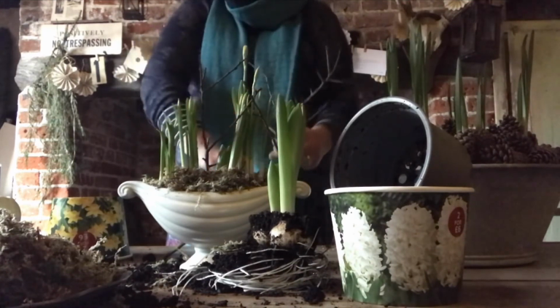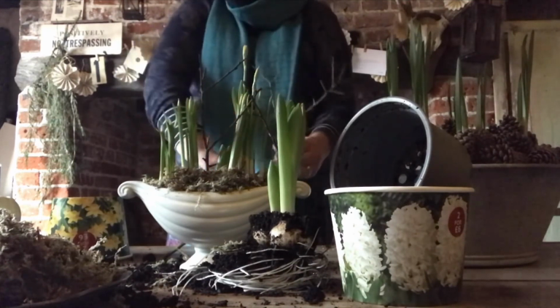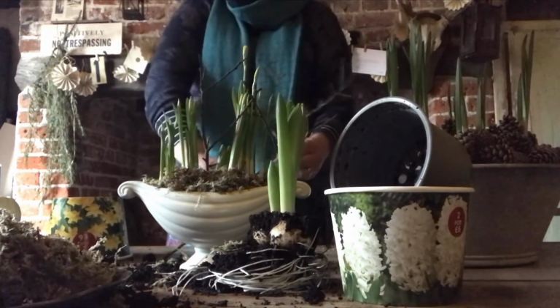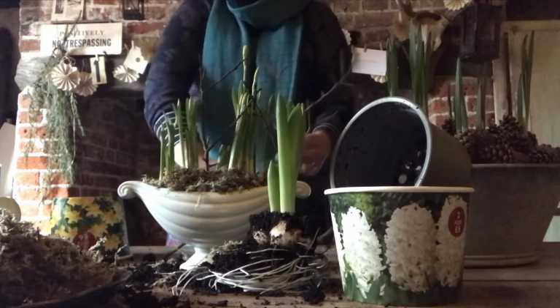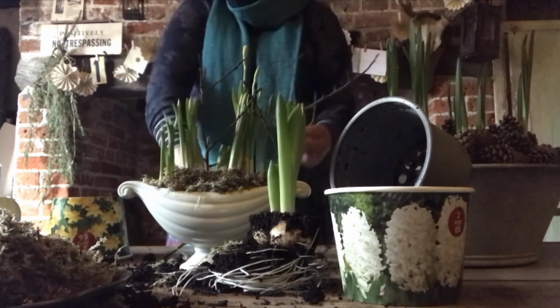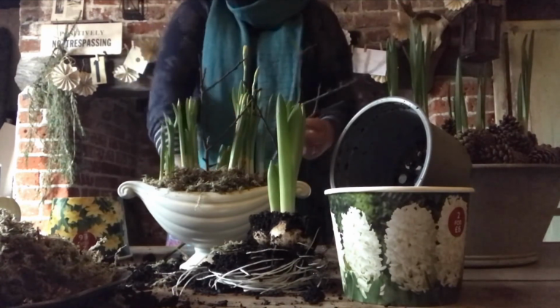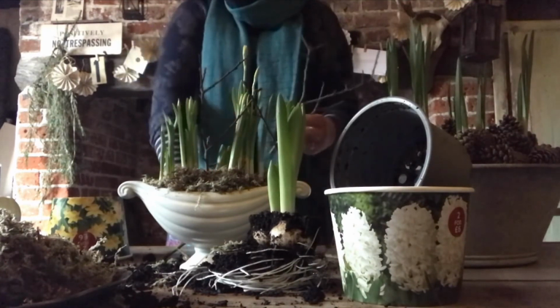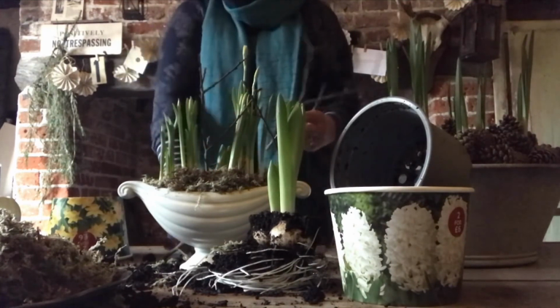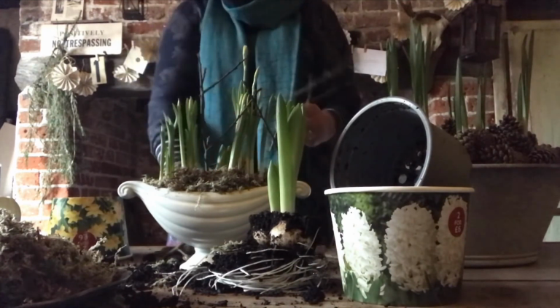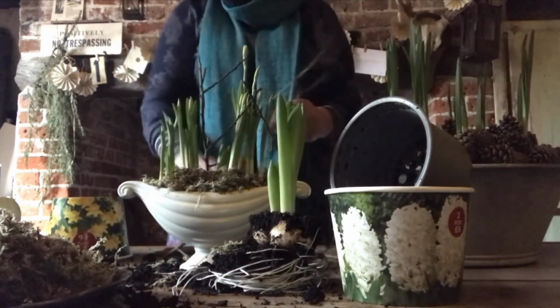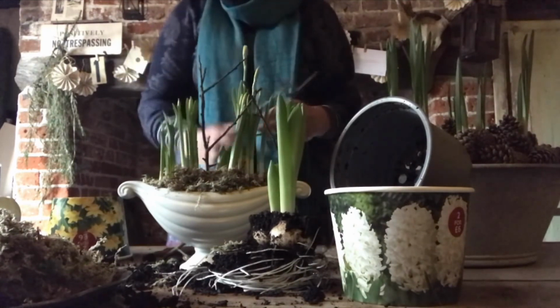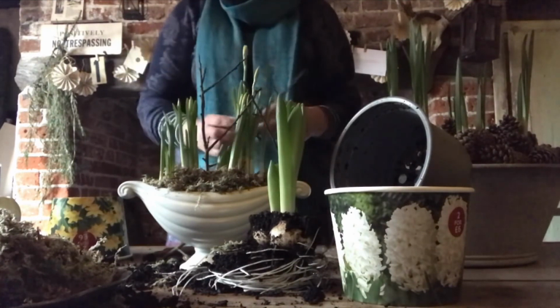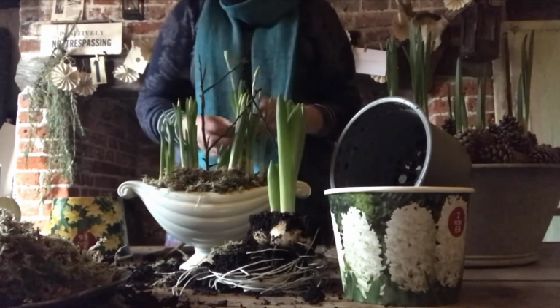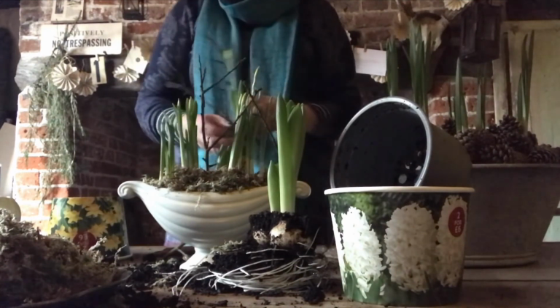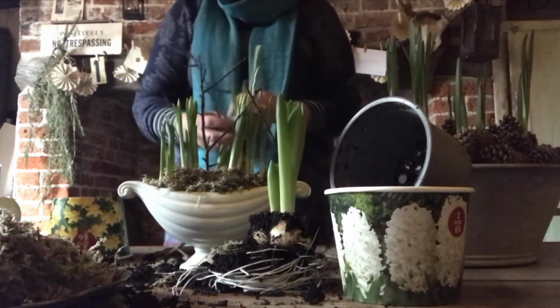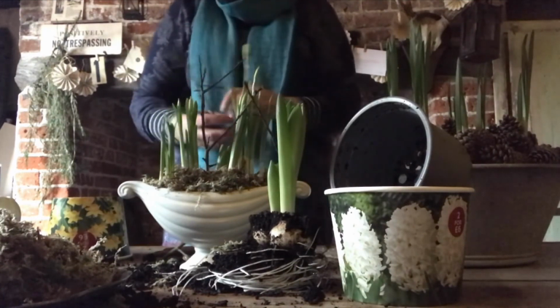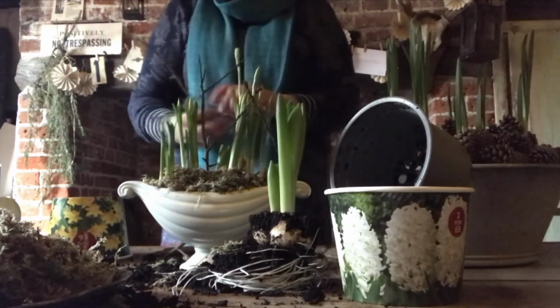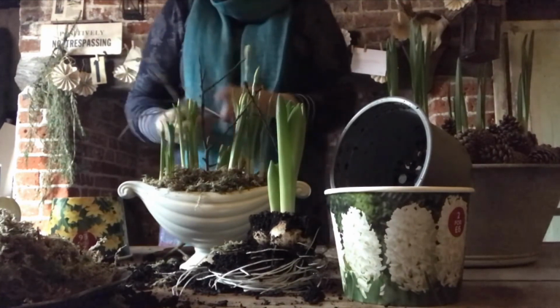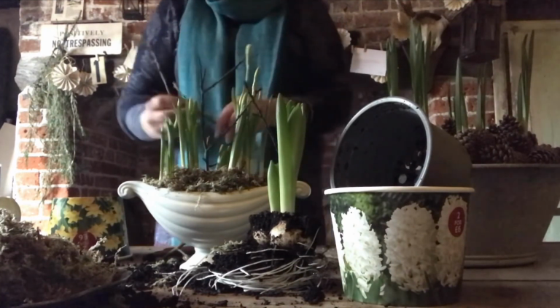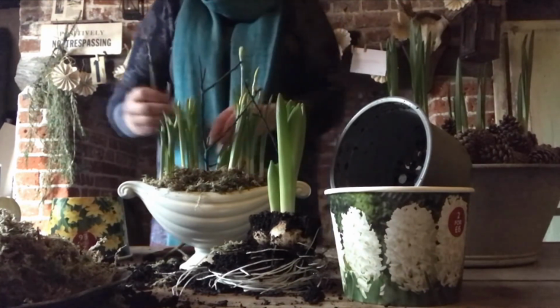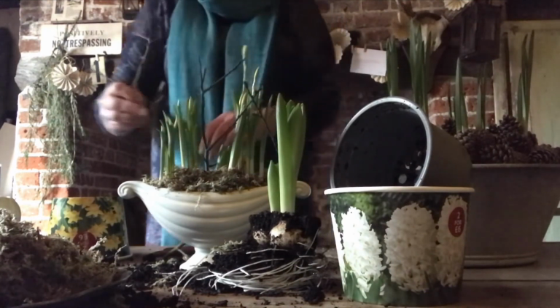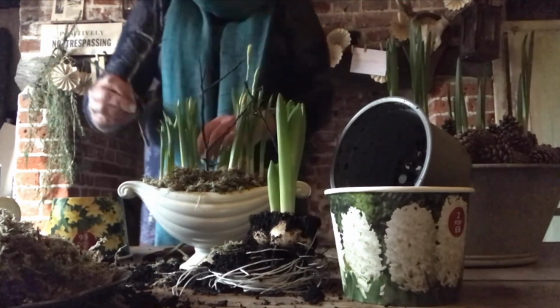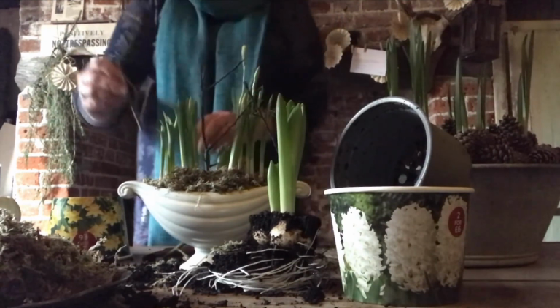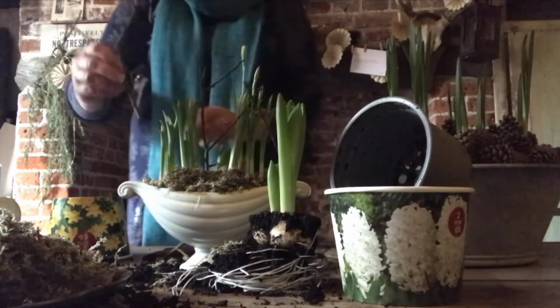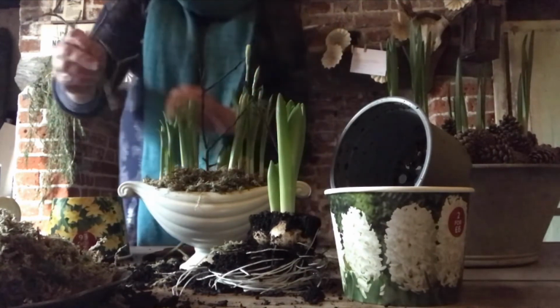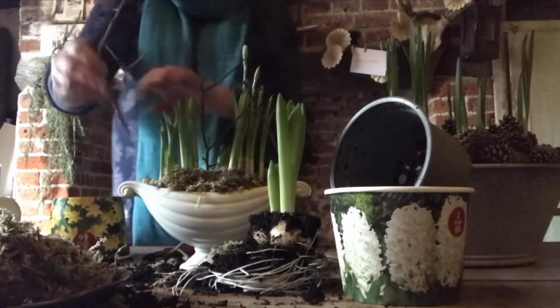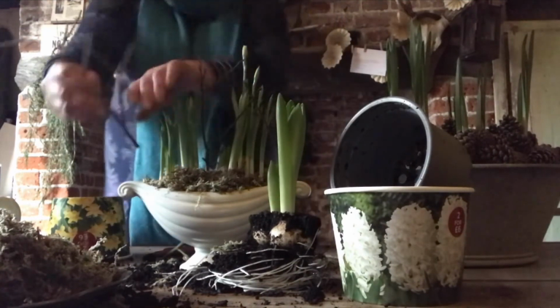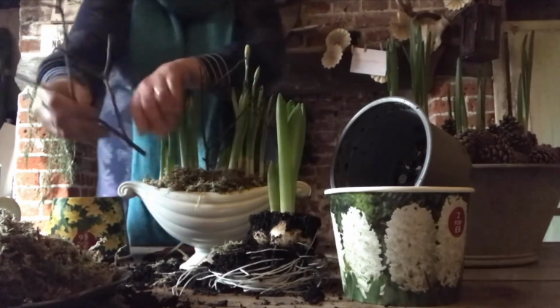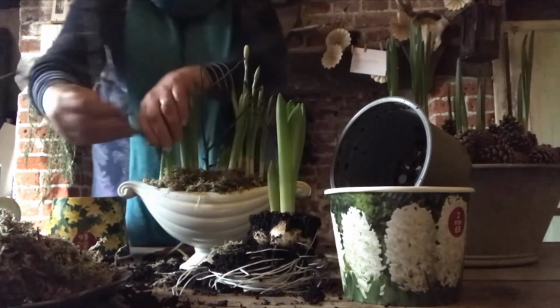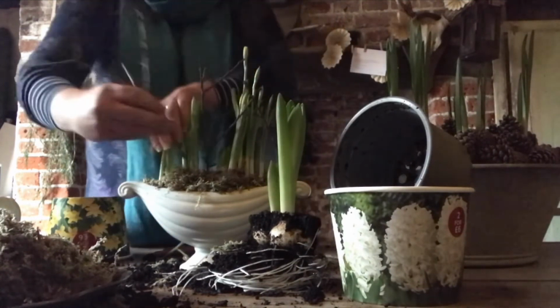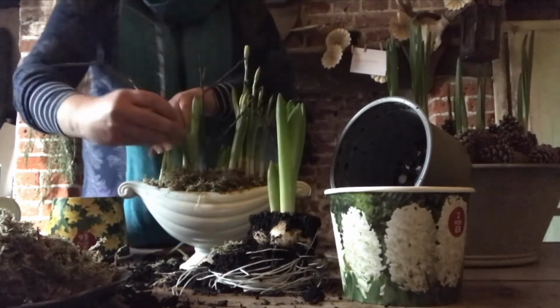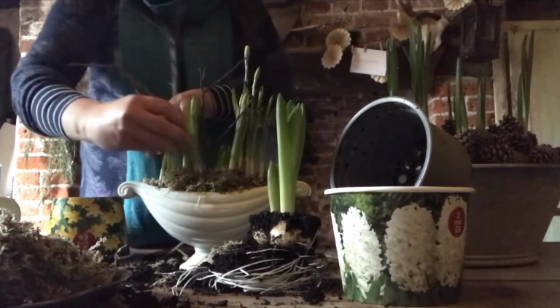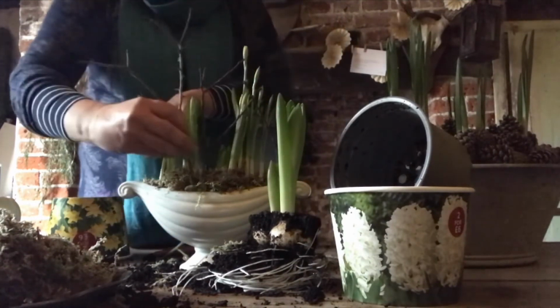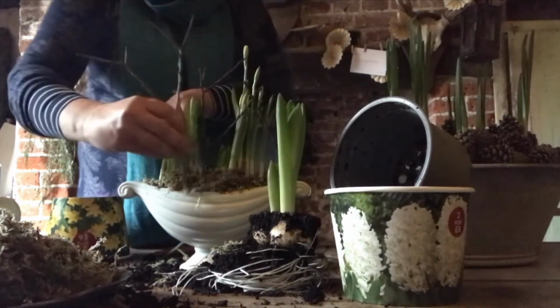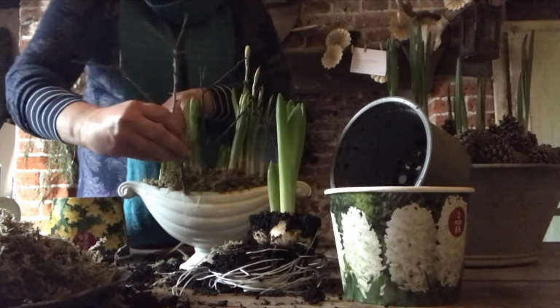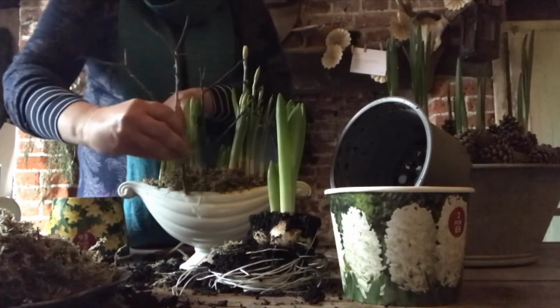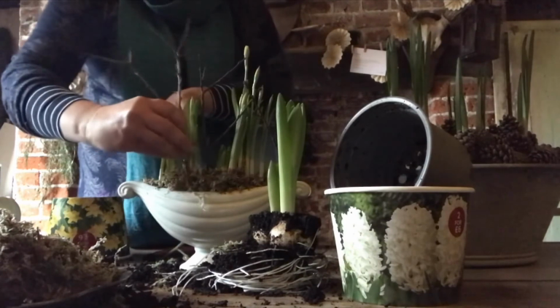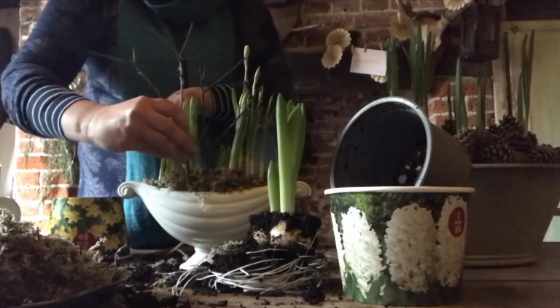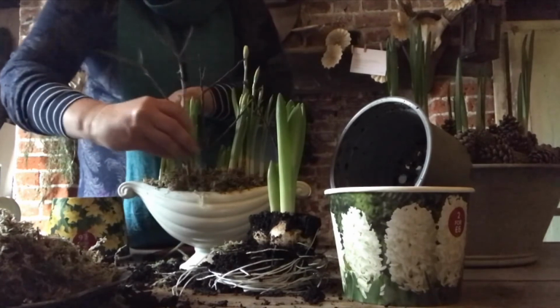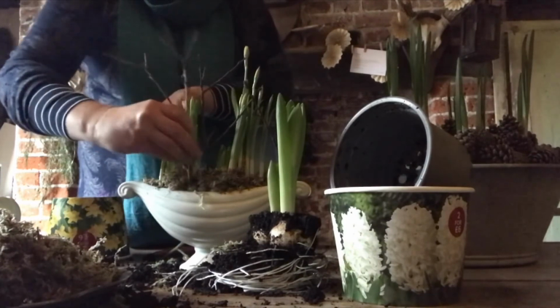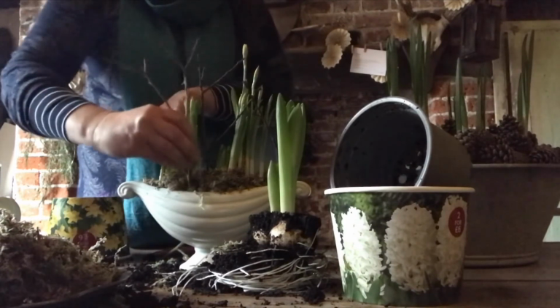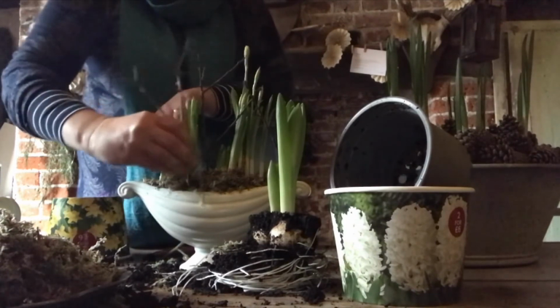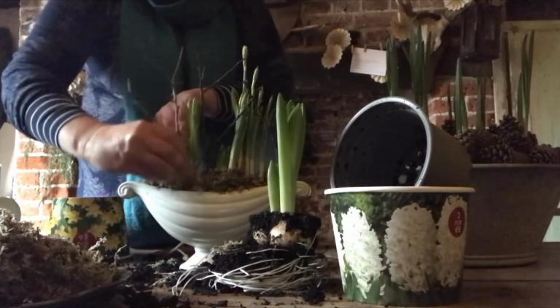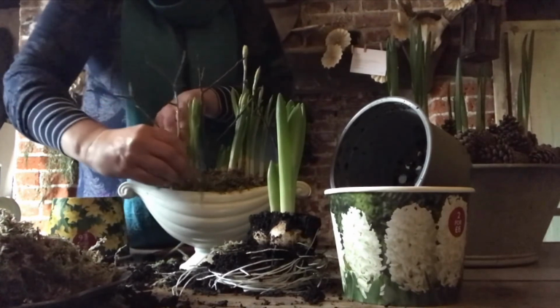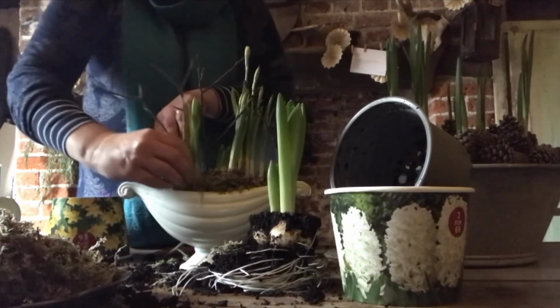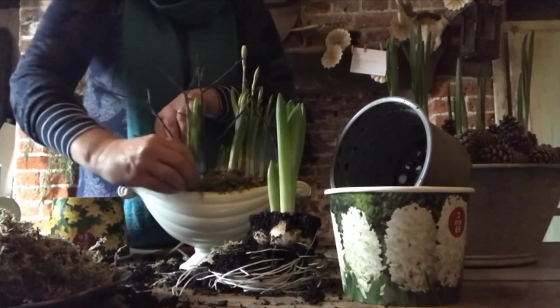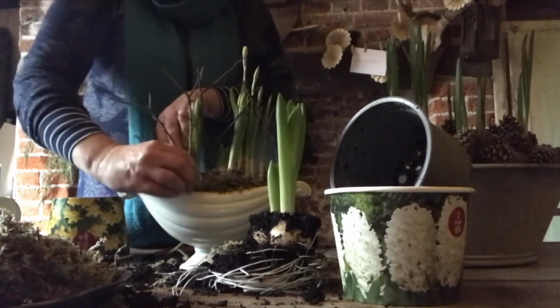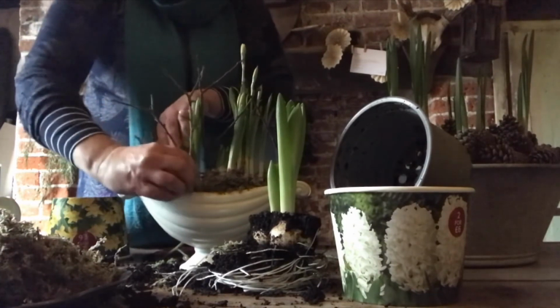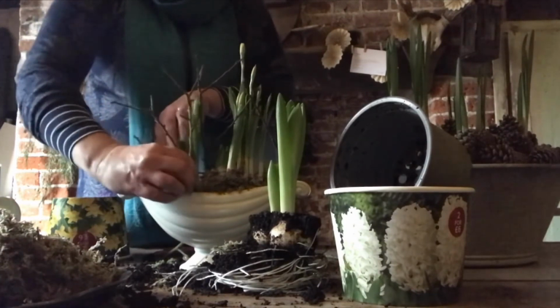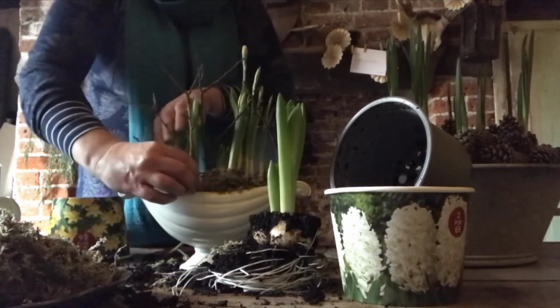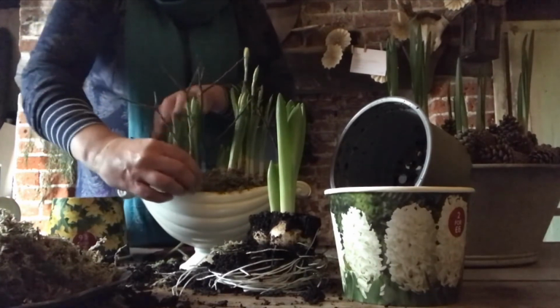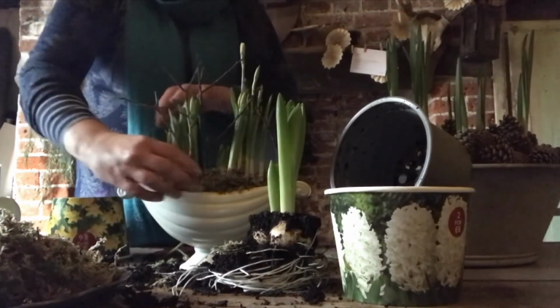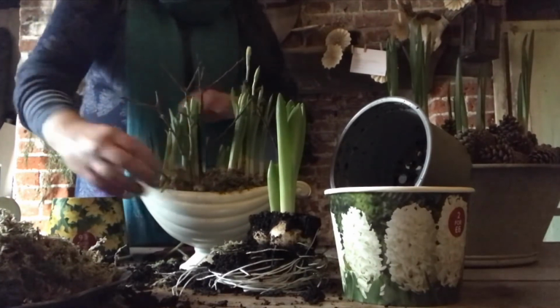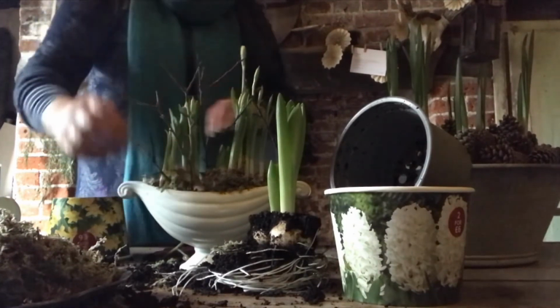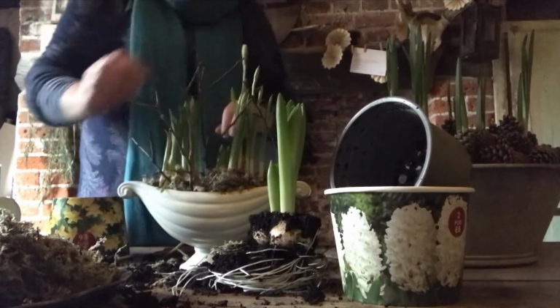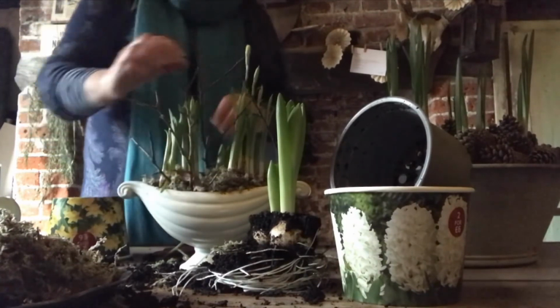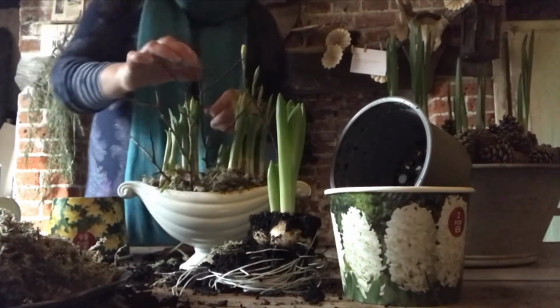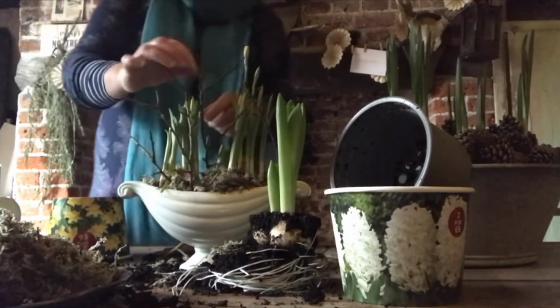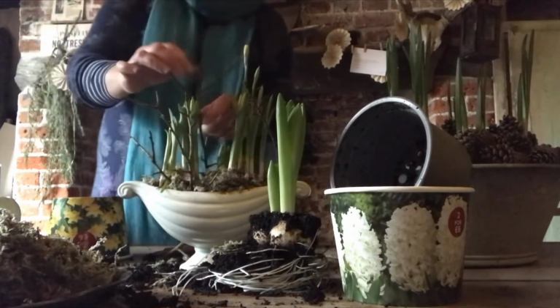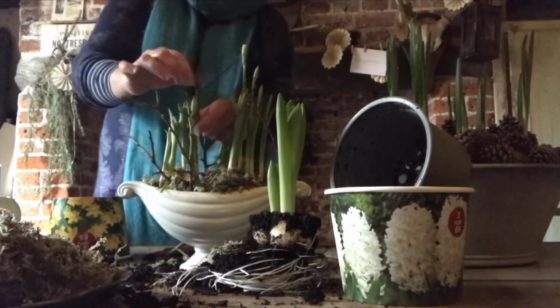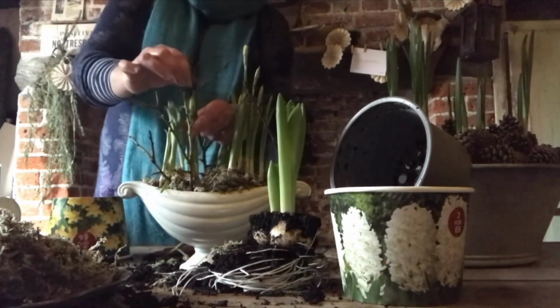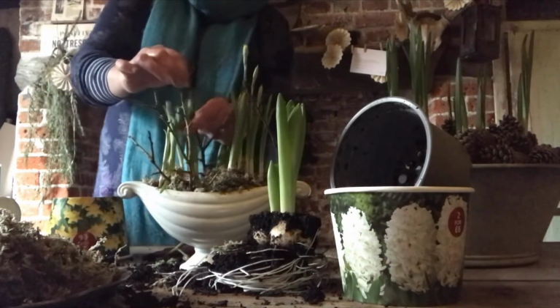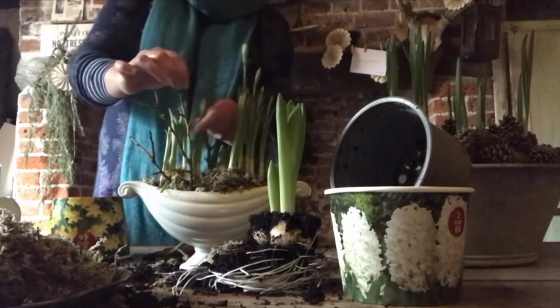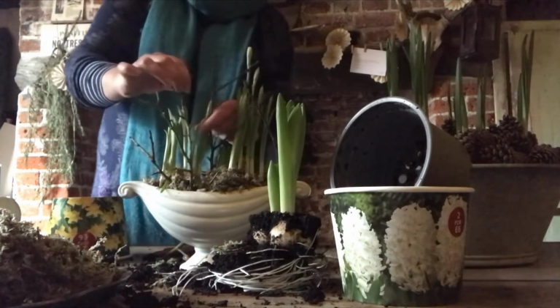That took me about five minutes if that, and I think that's going to look really nice just on a side table.